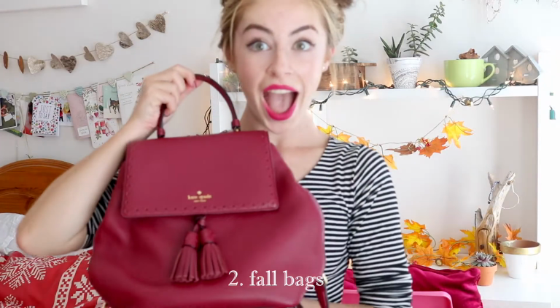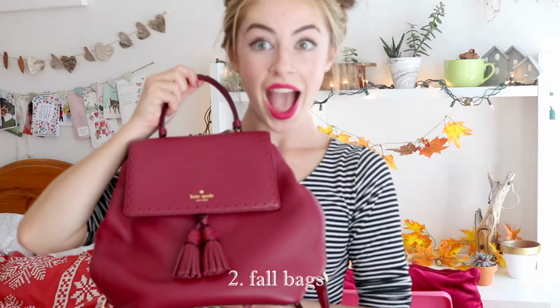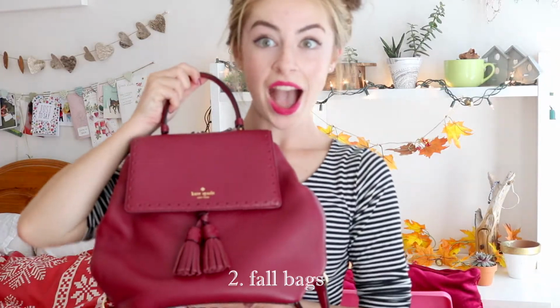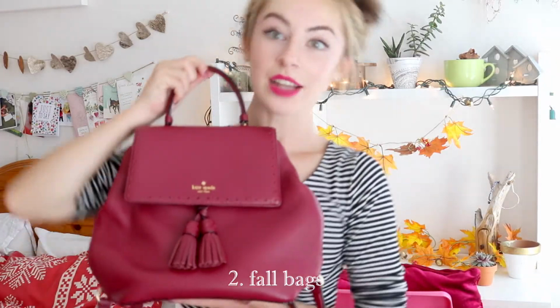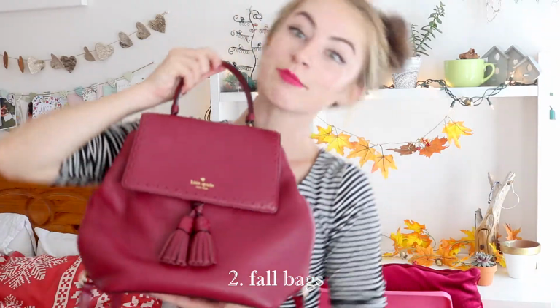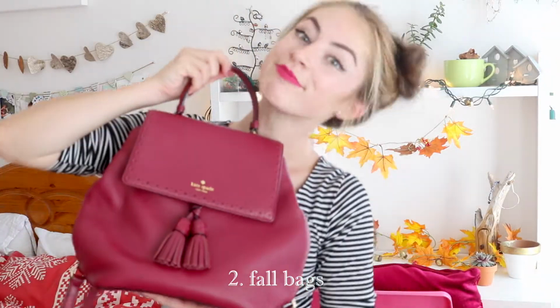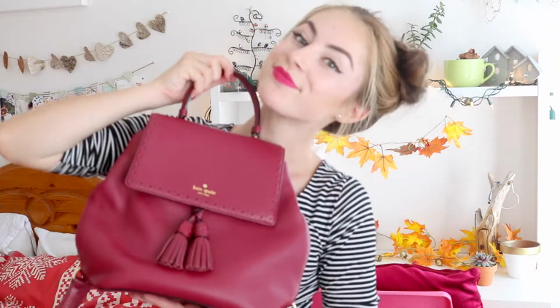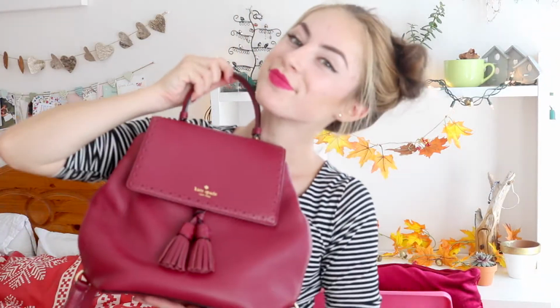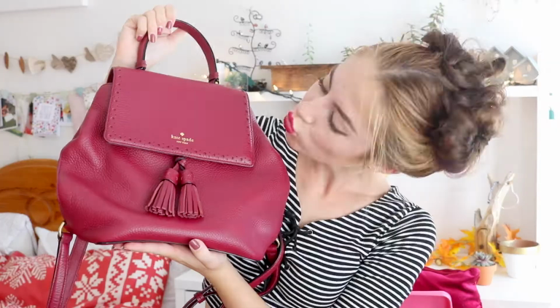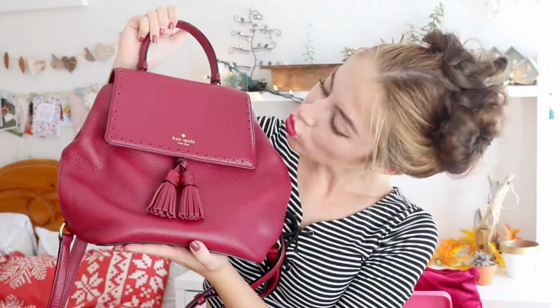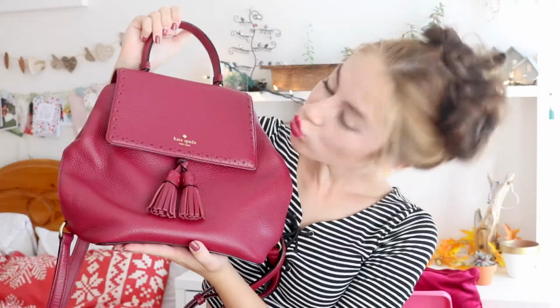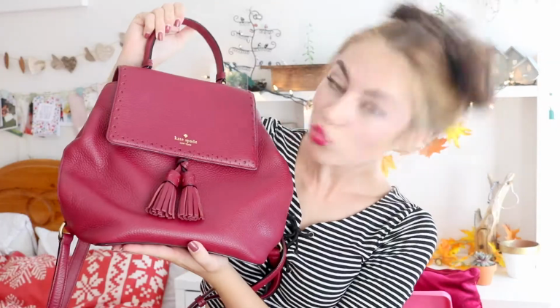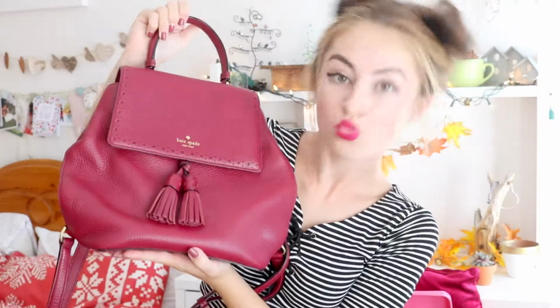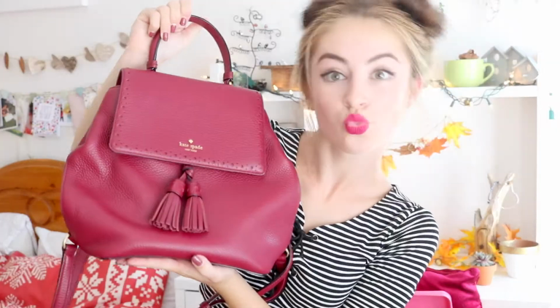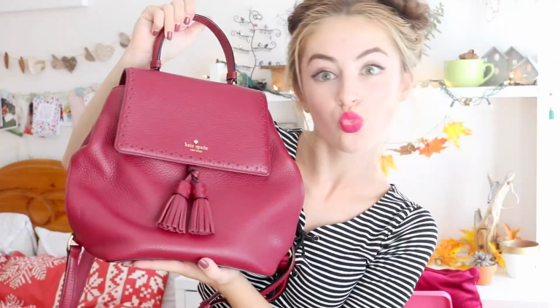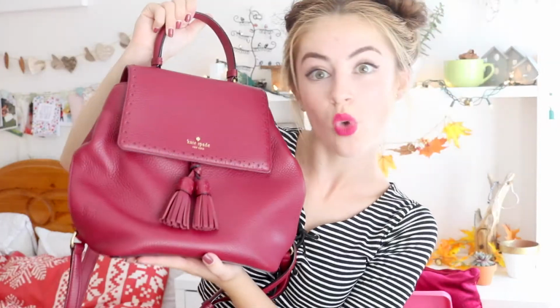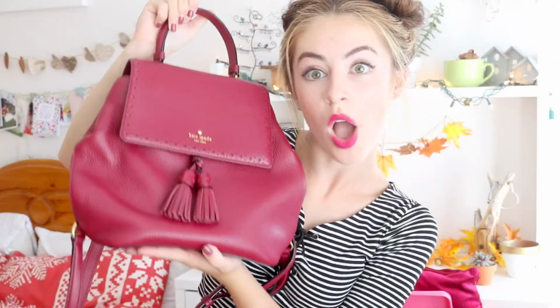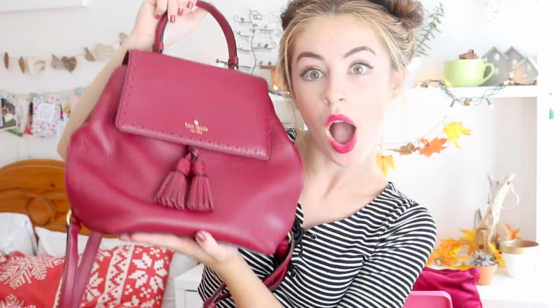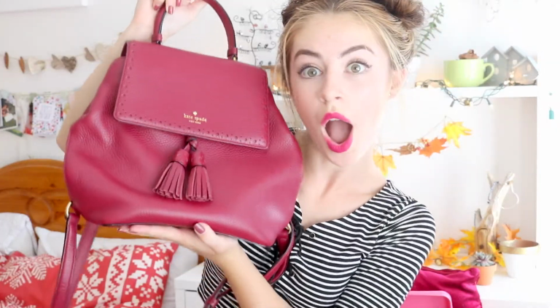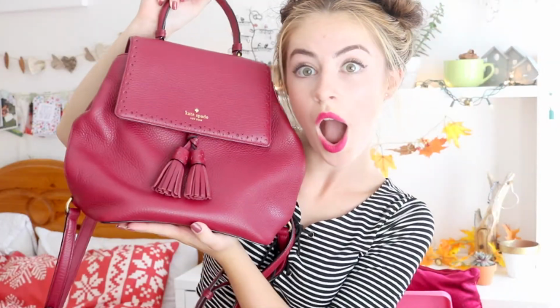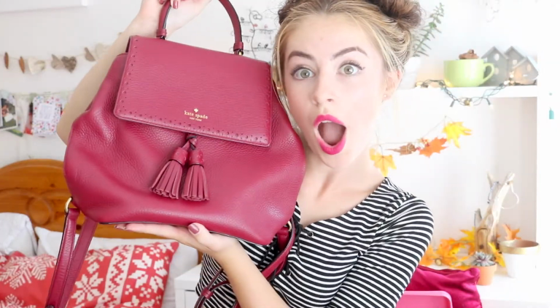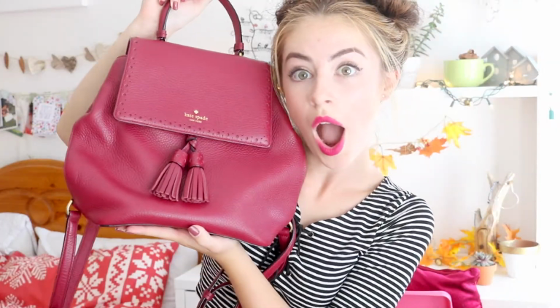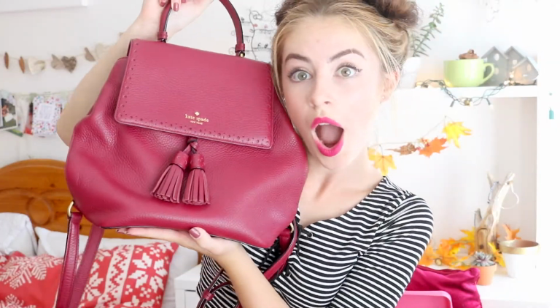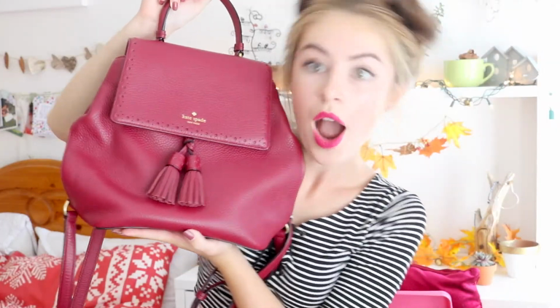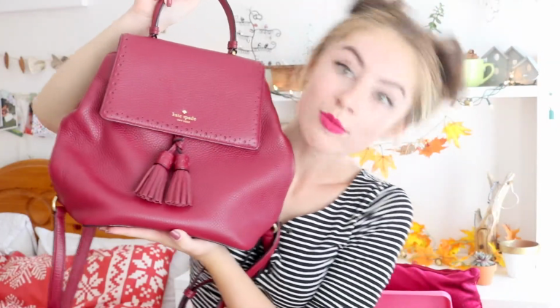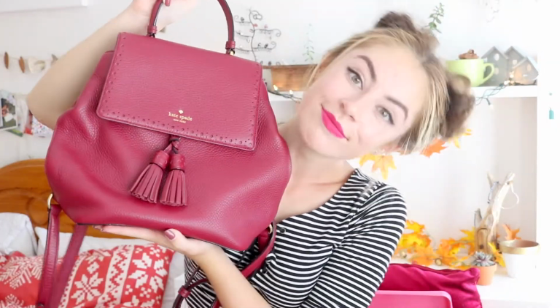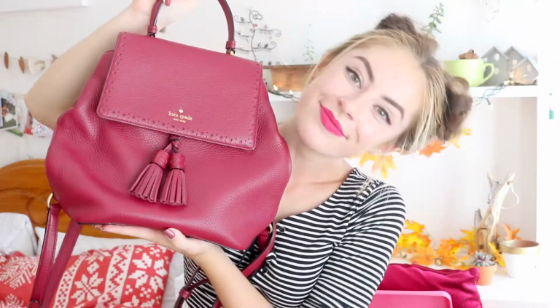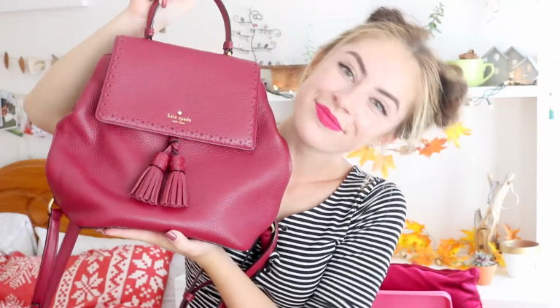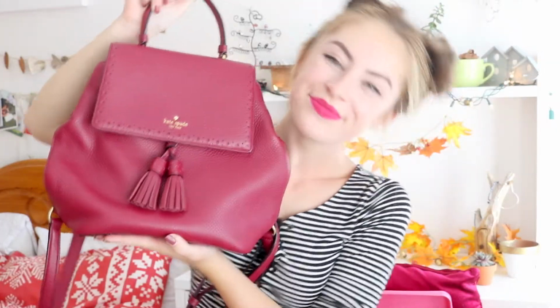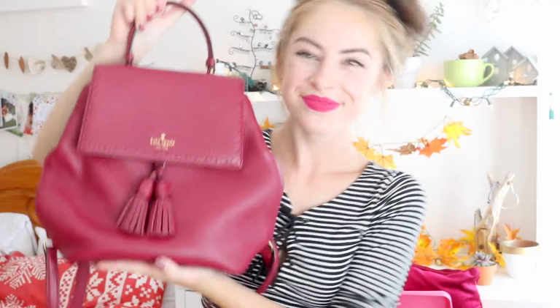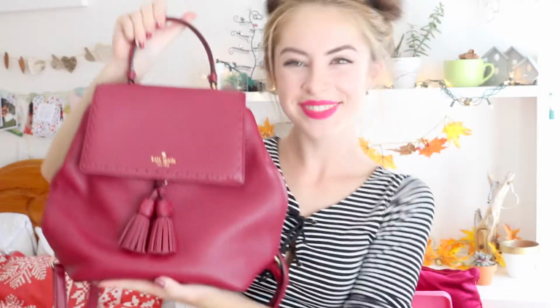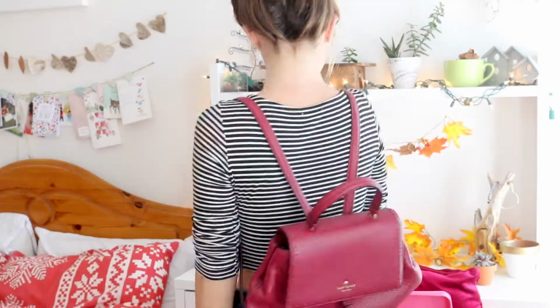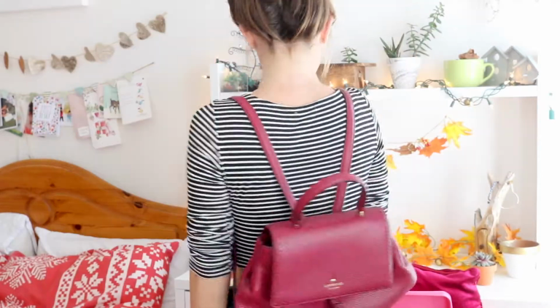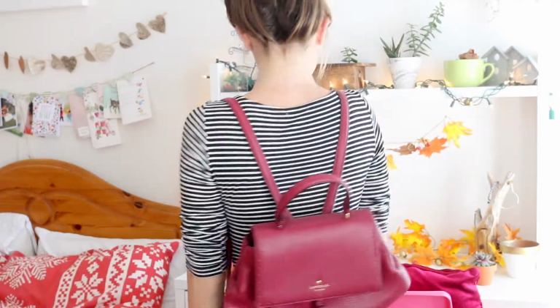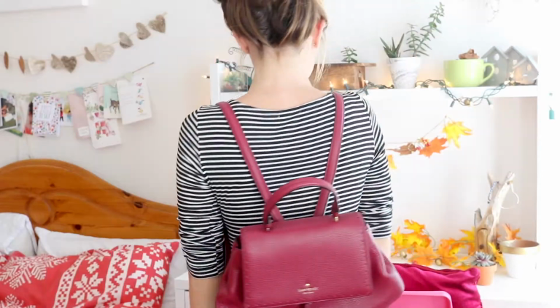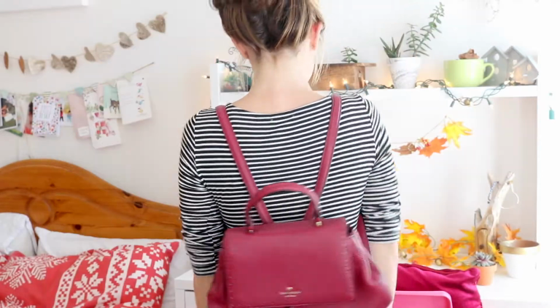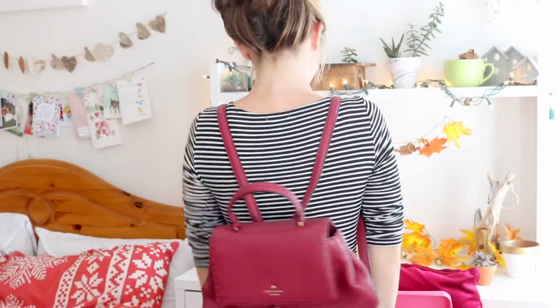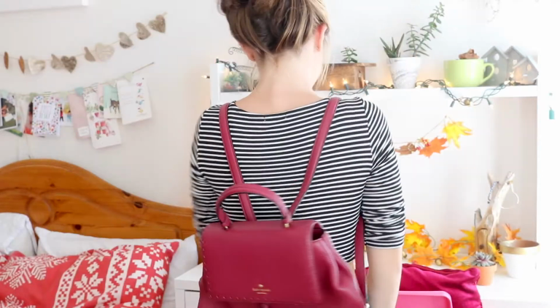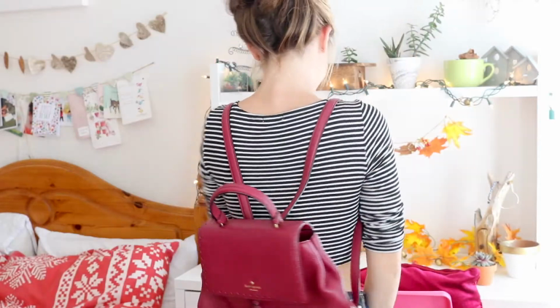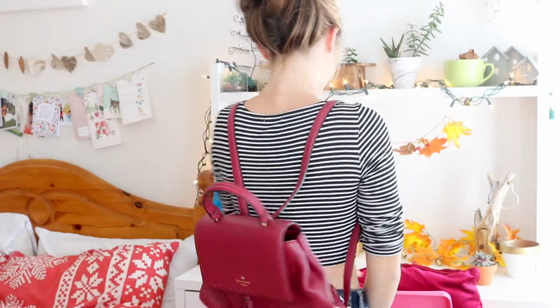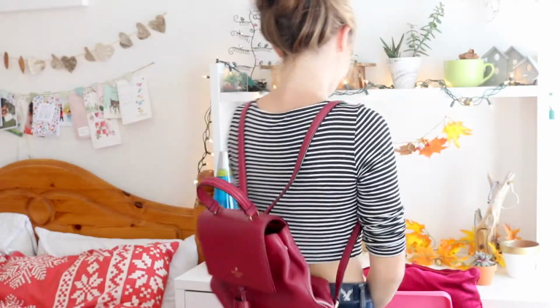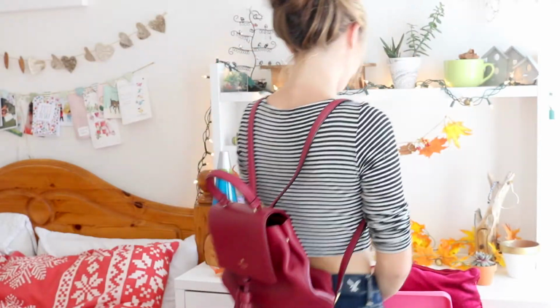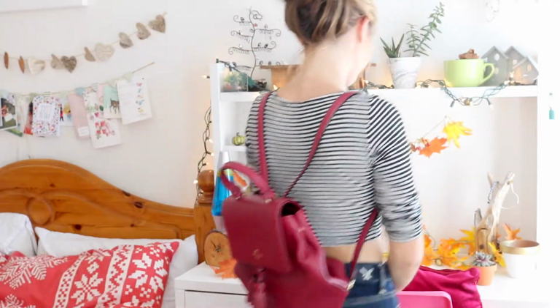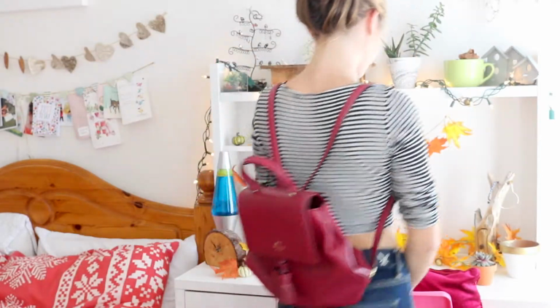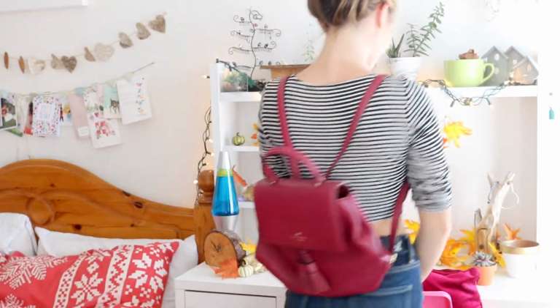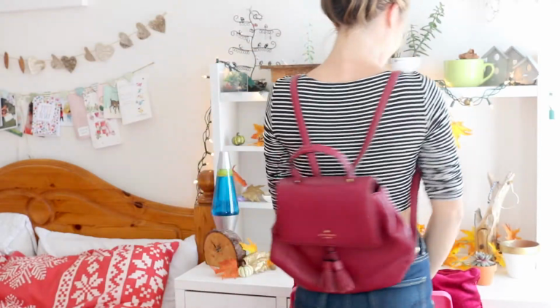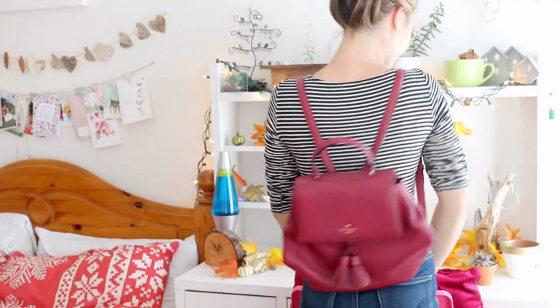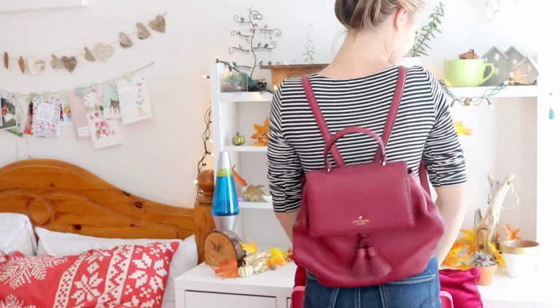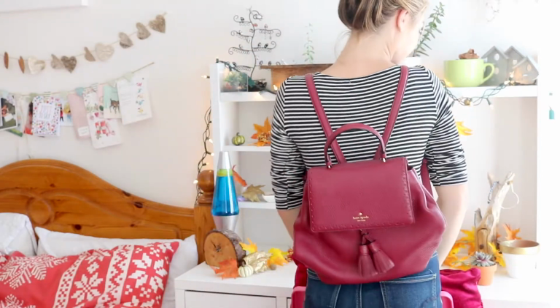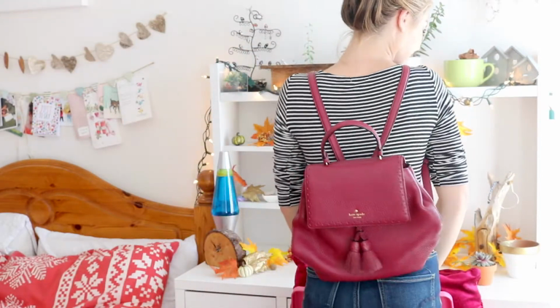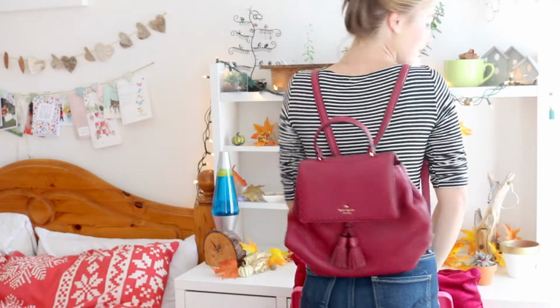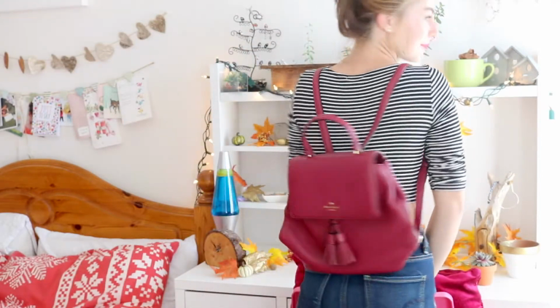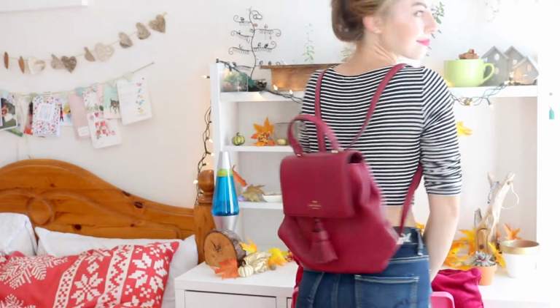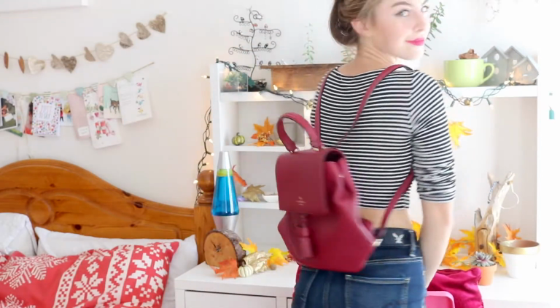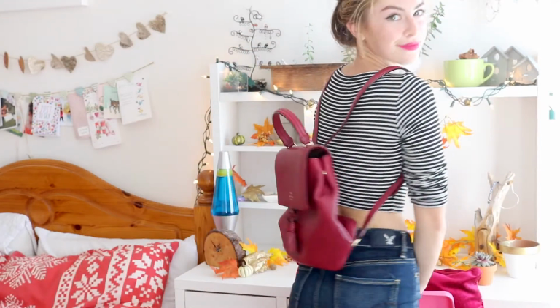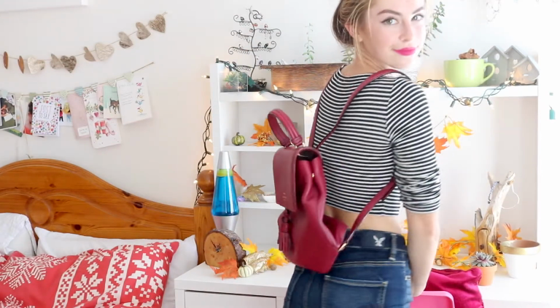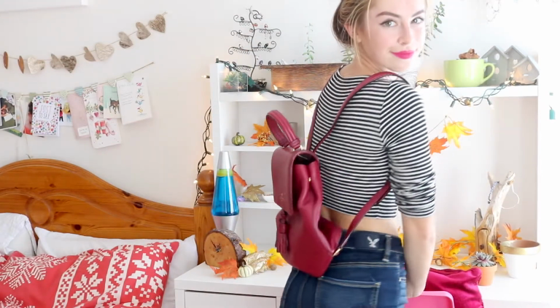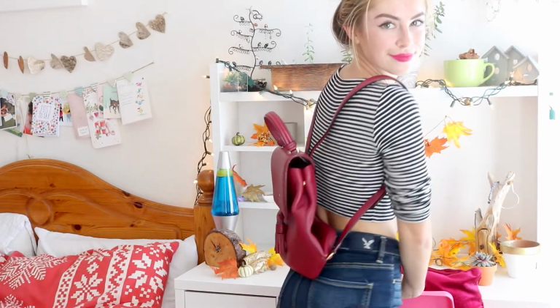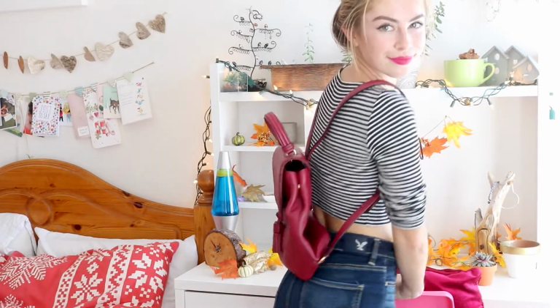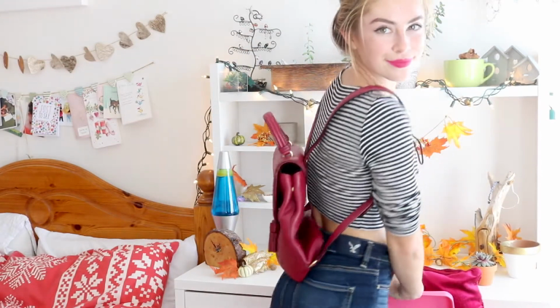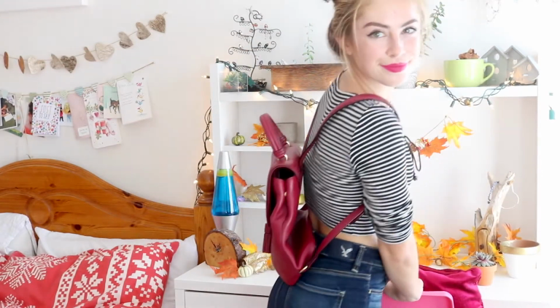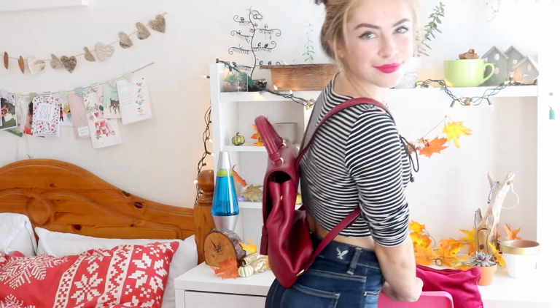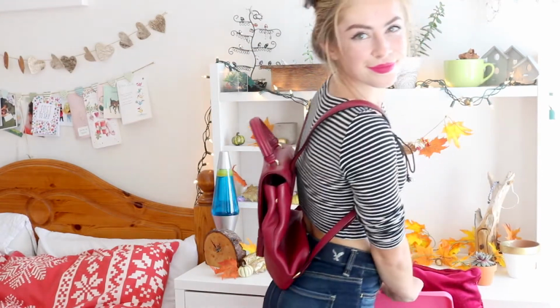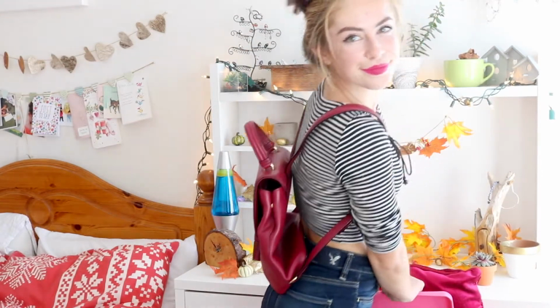My second essential has to be fall bags, and I got this one from Kate Spade recently and I am obsessed with it.